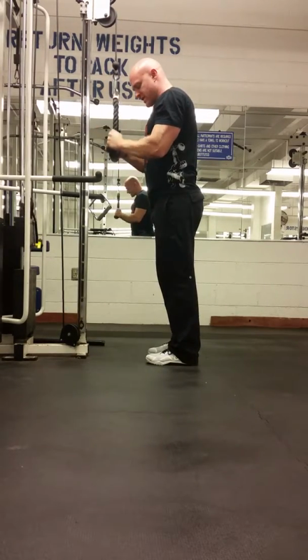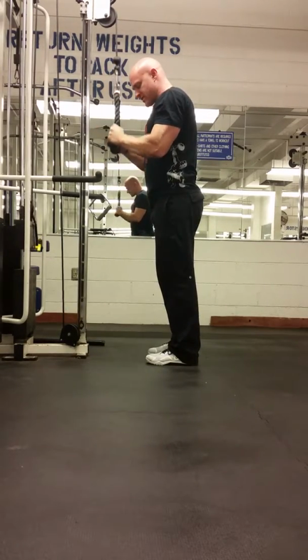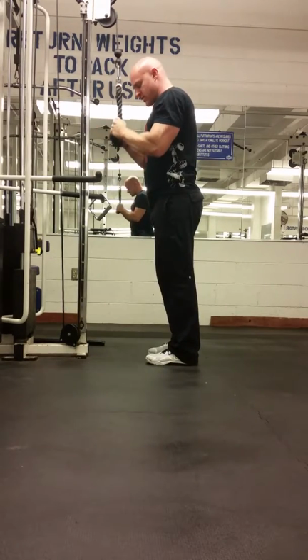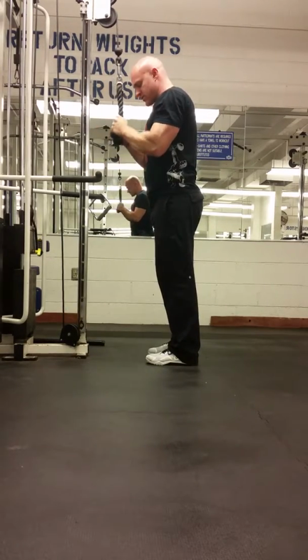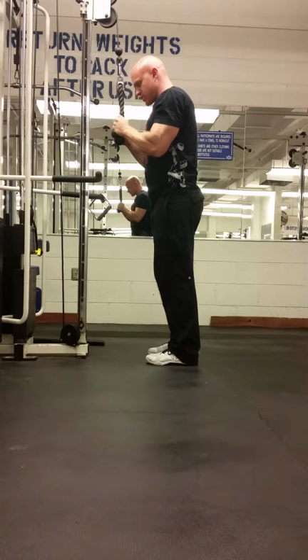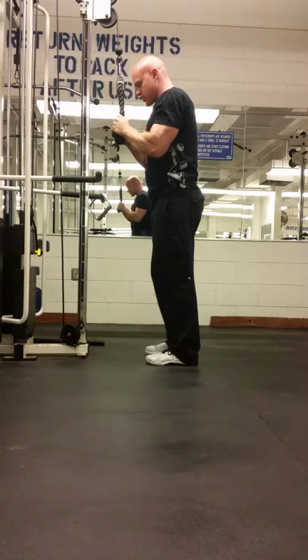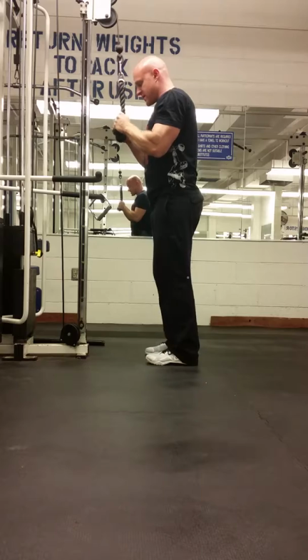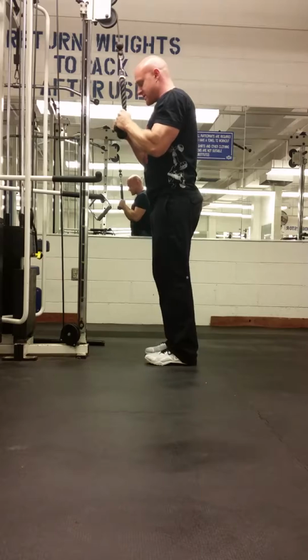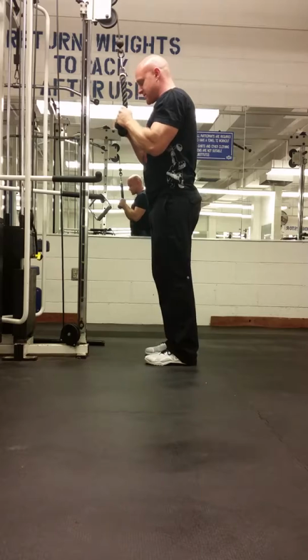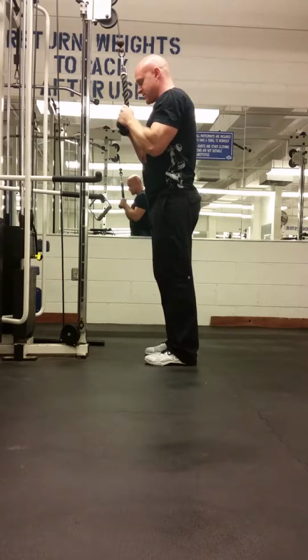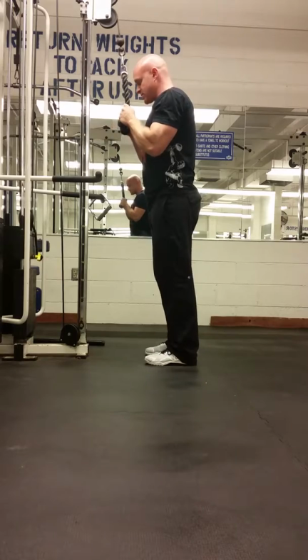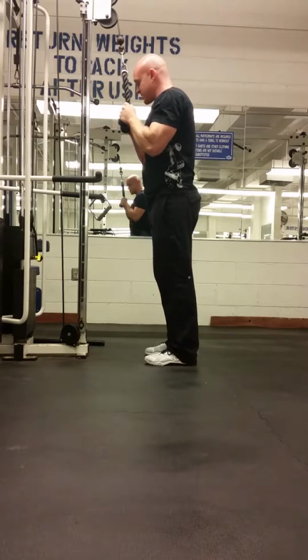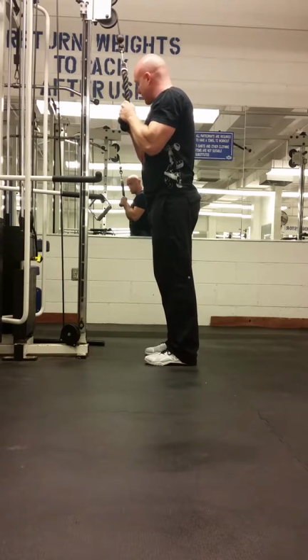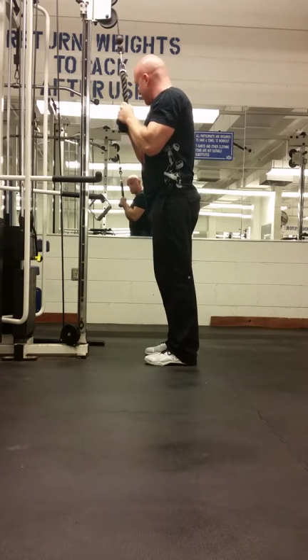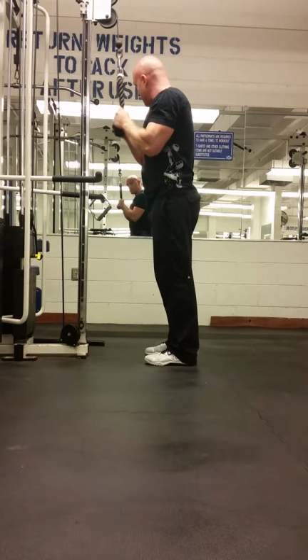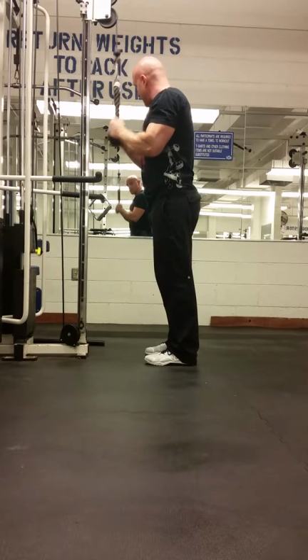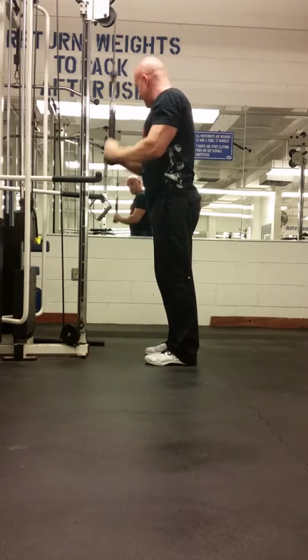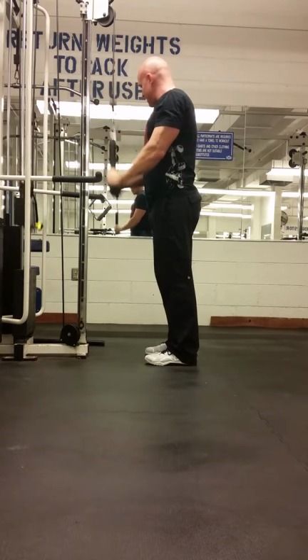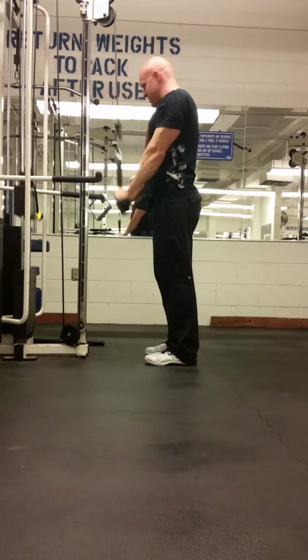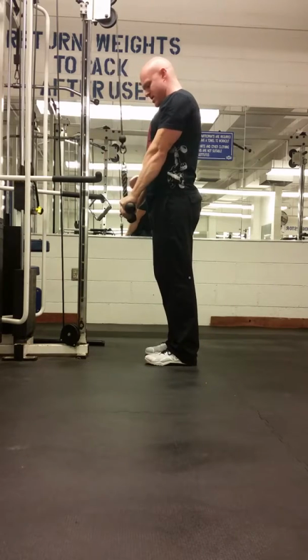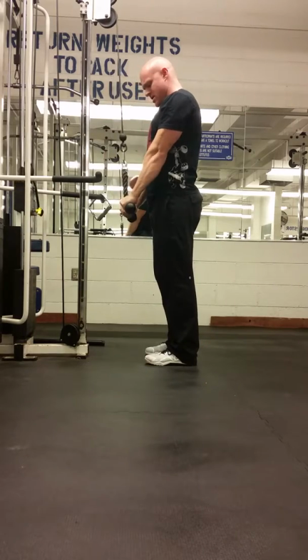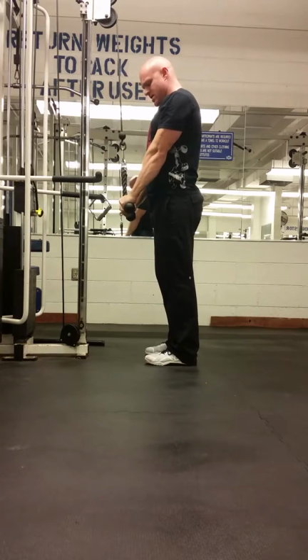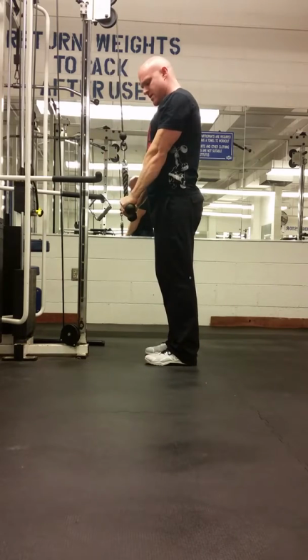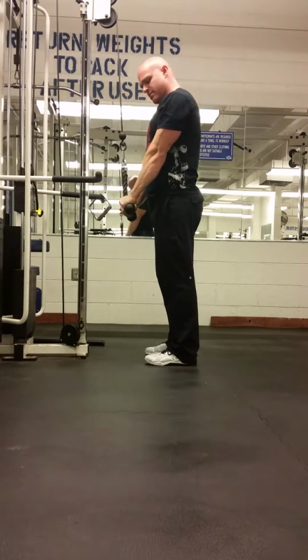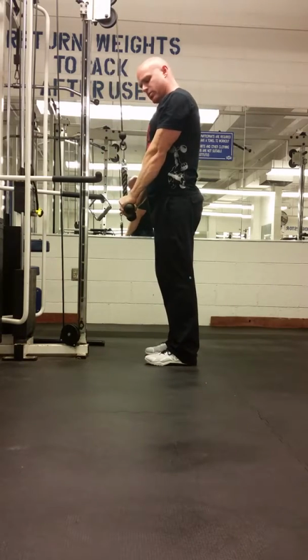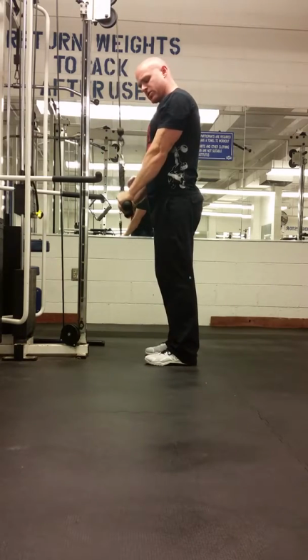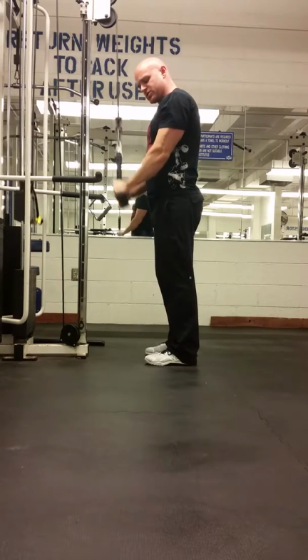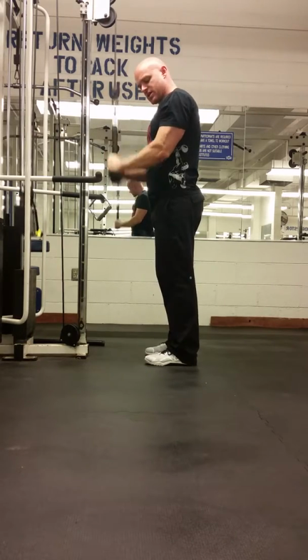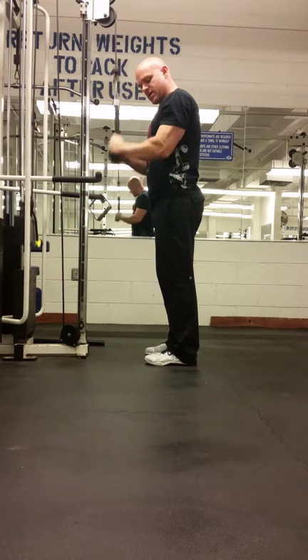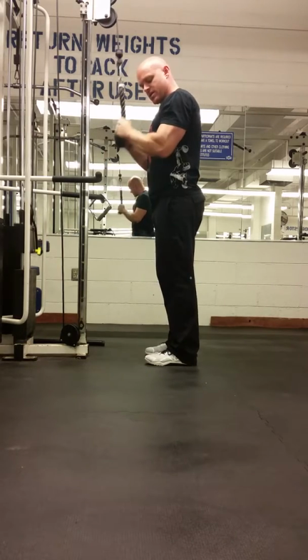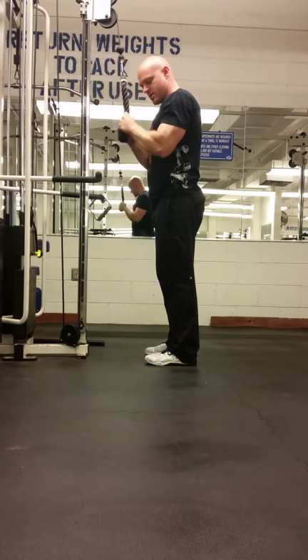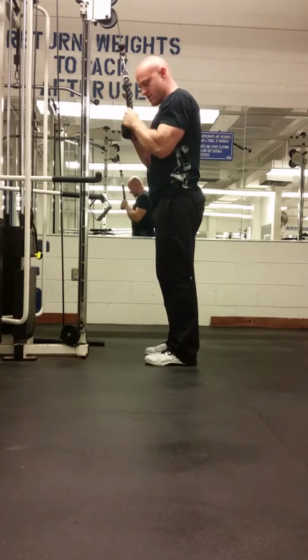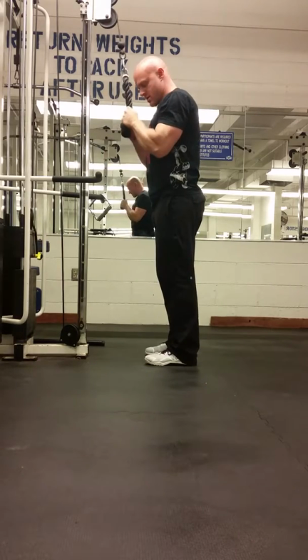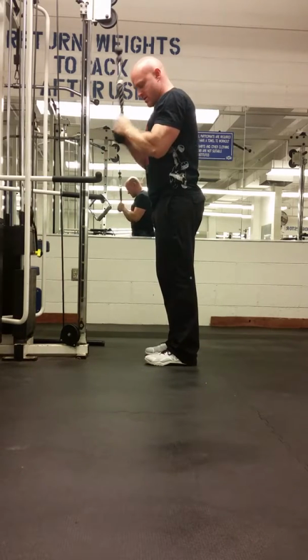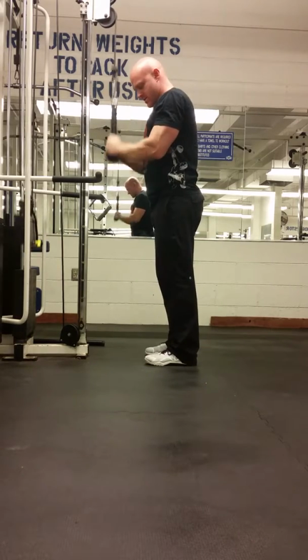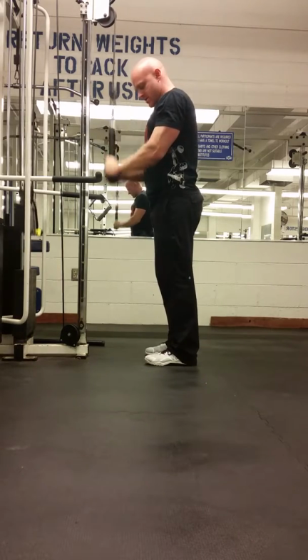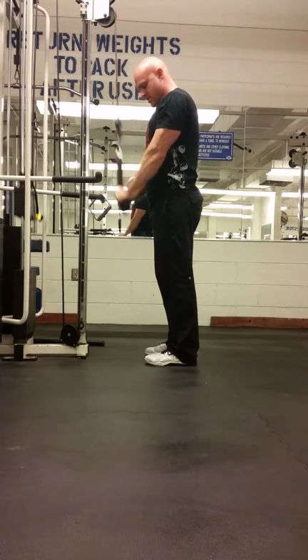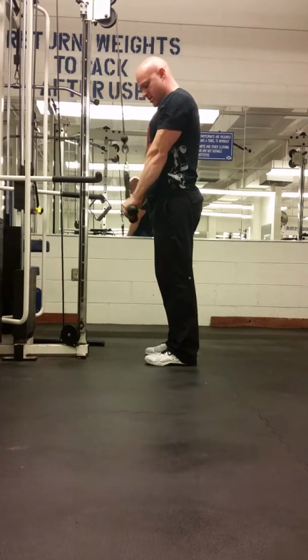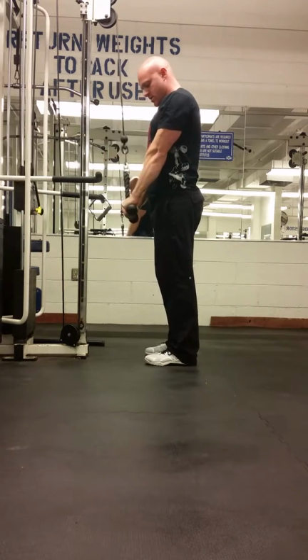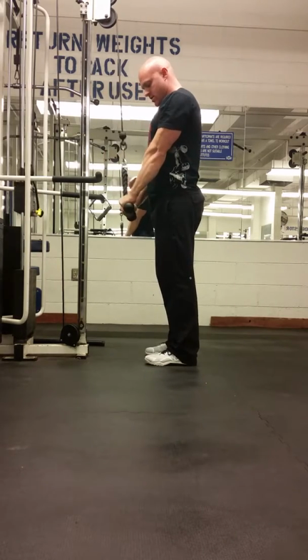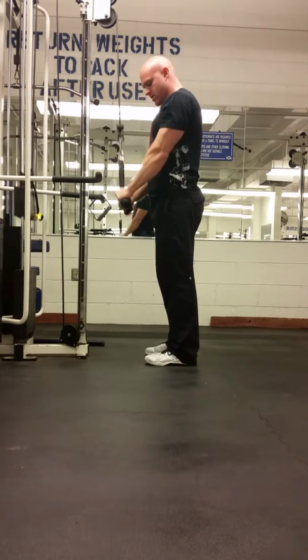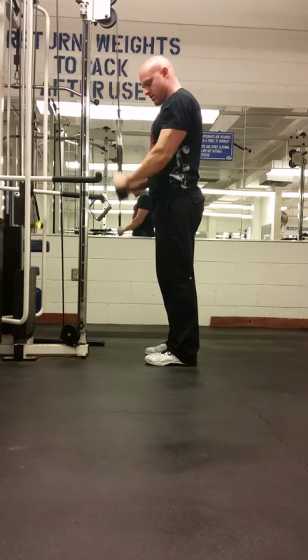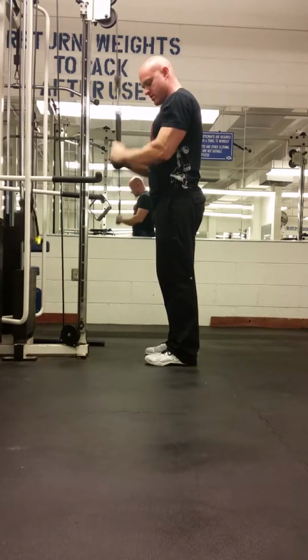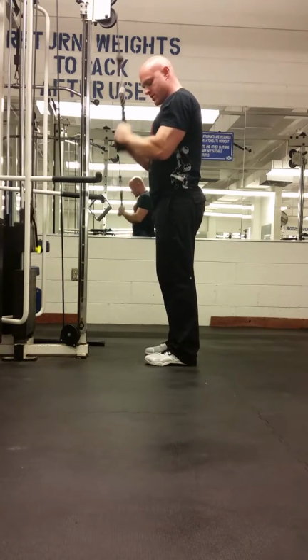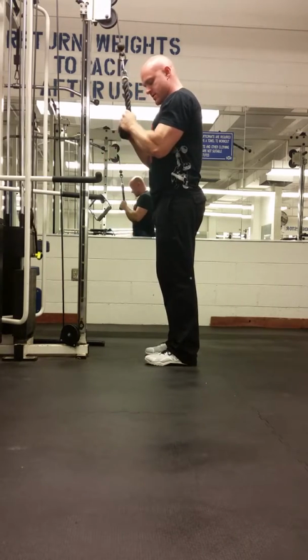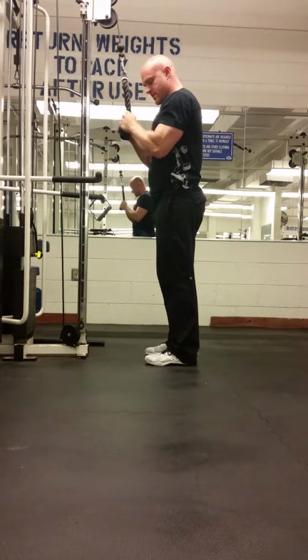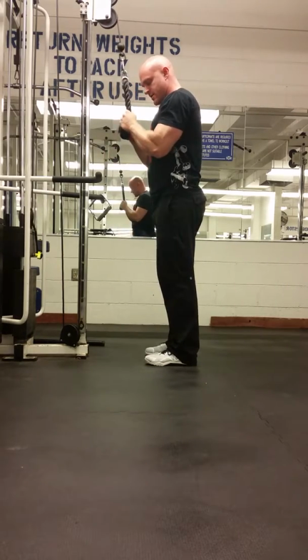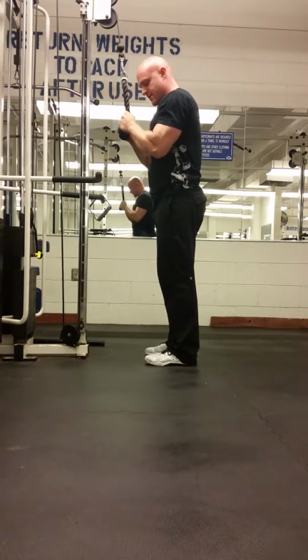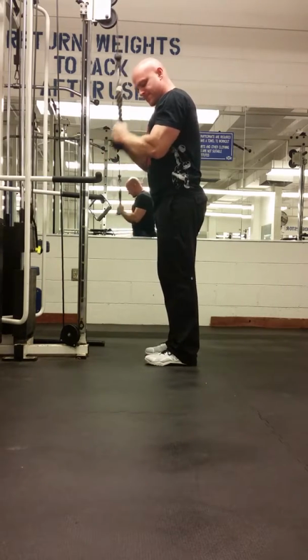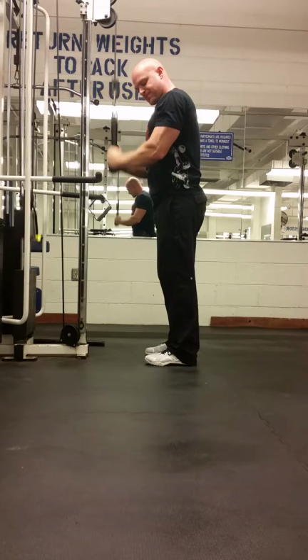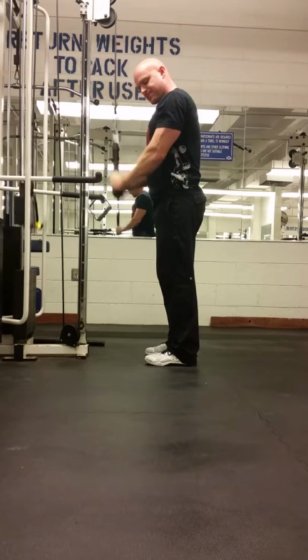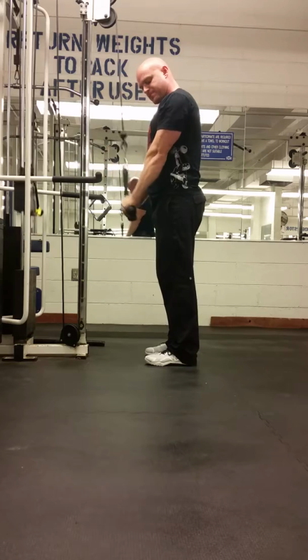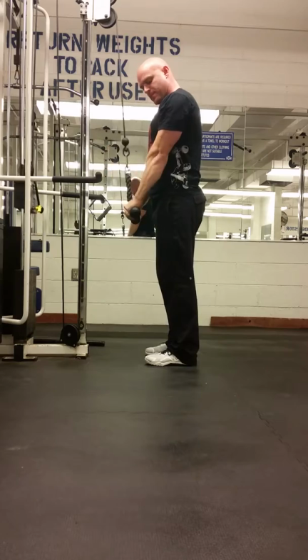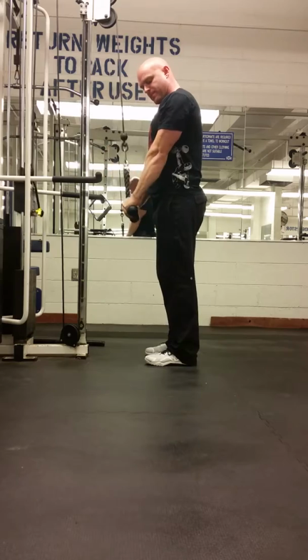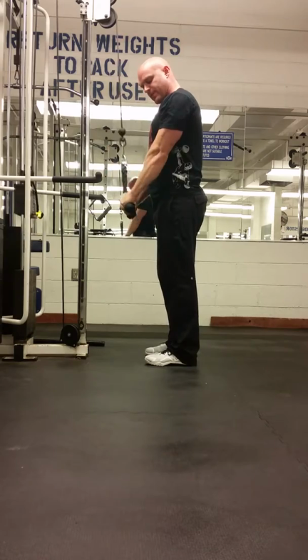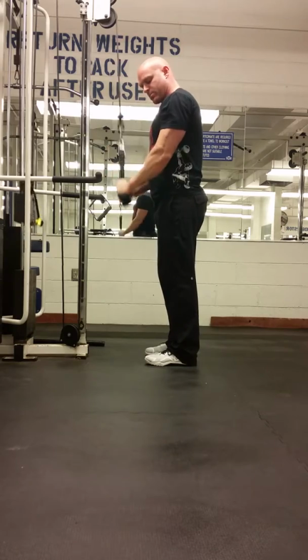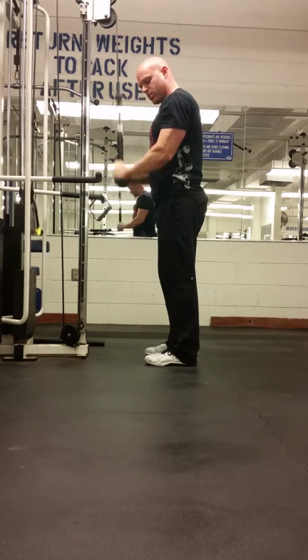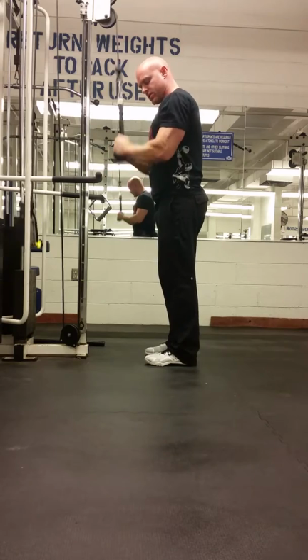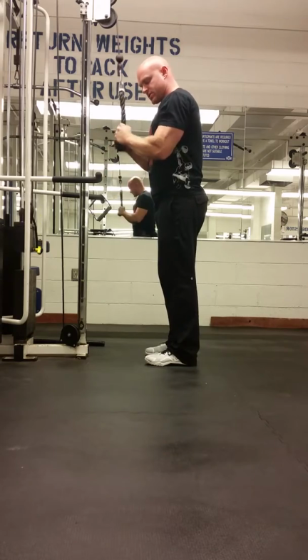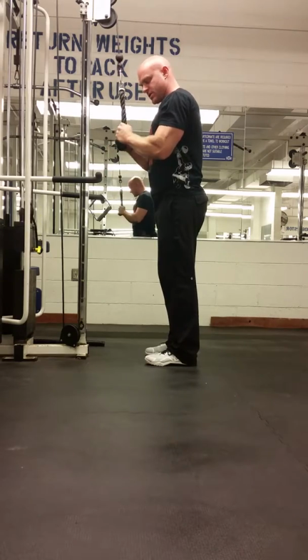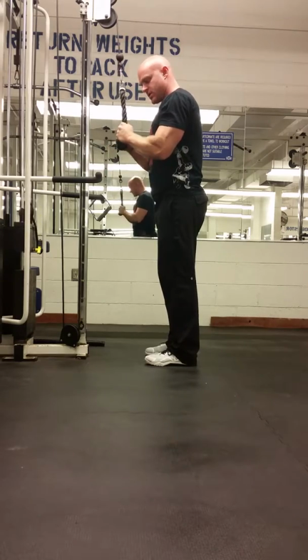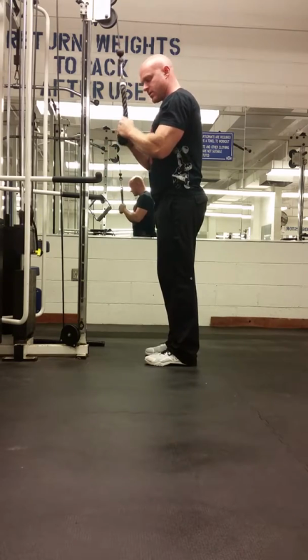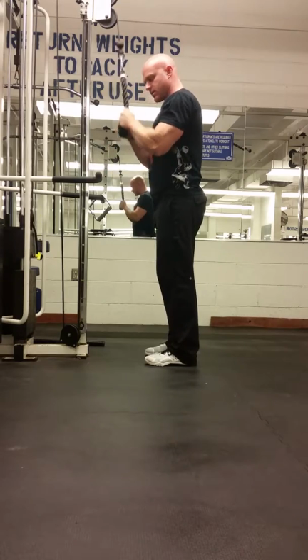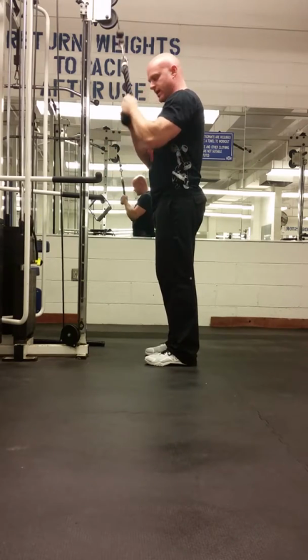This is going to be the triceps. These are going to pull all the way up. Push.